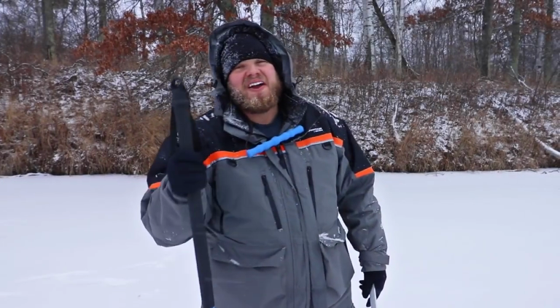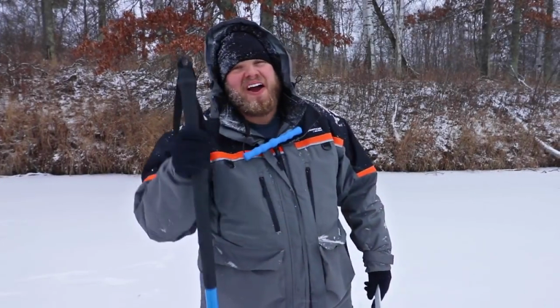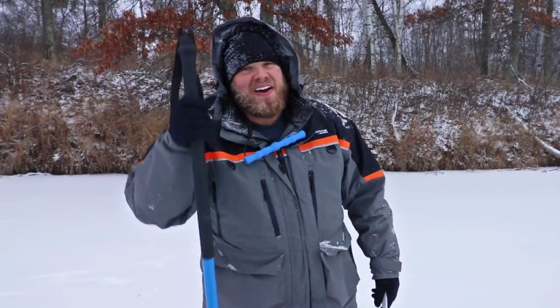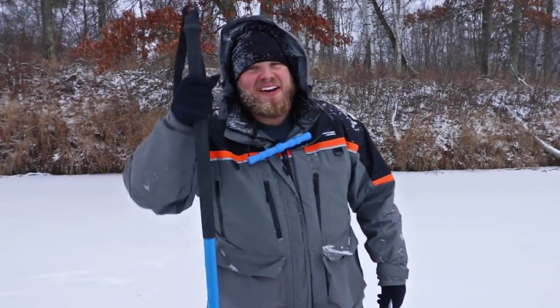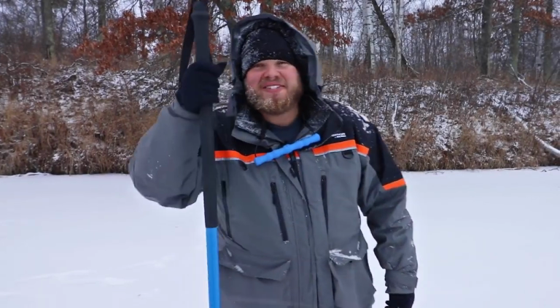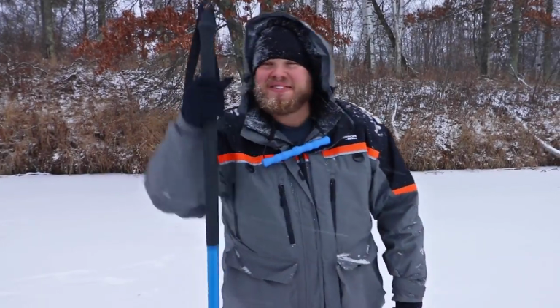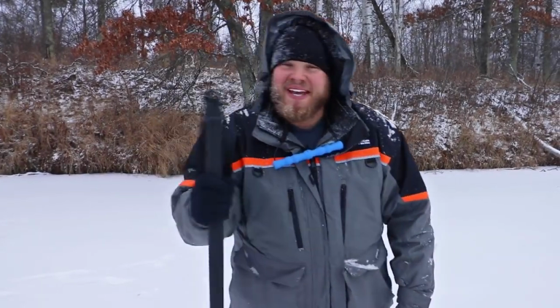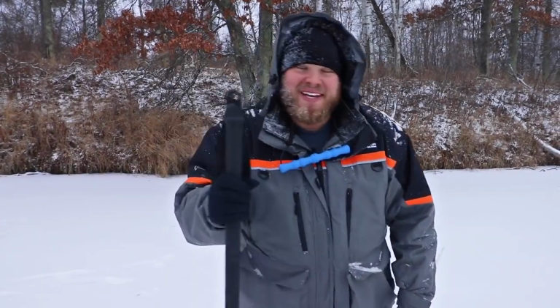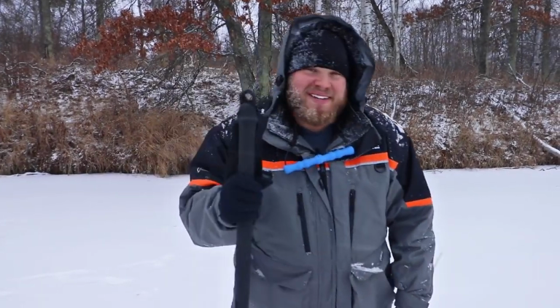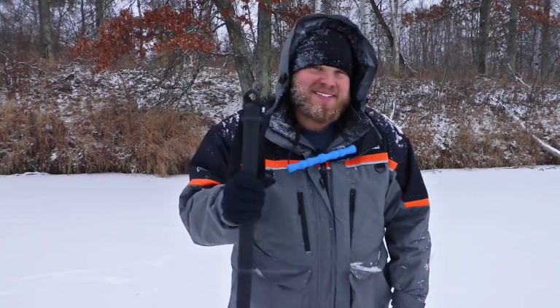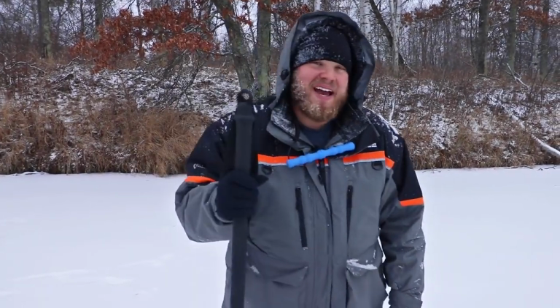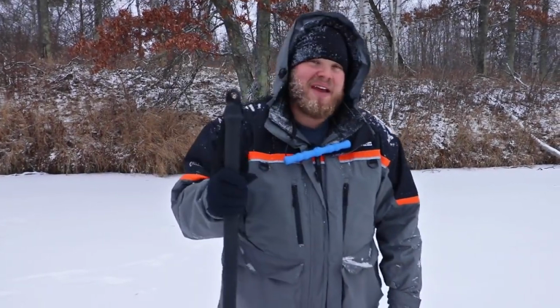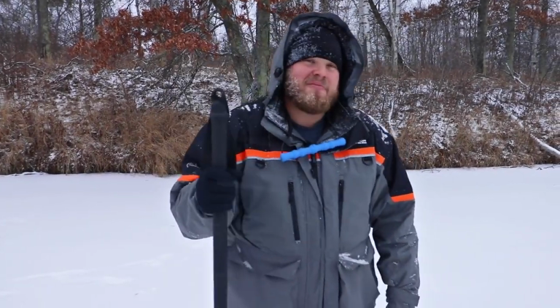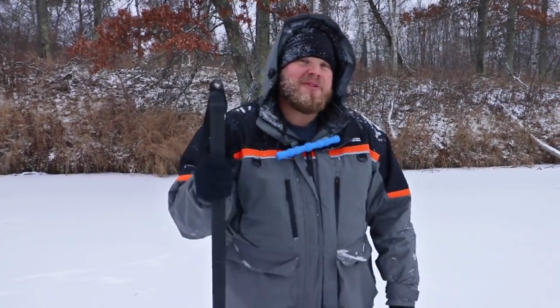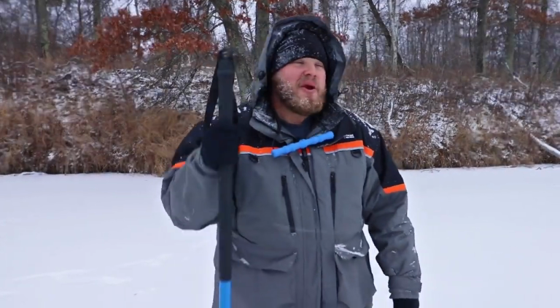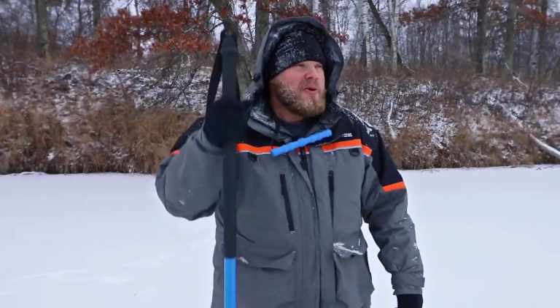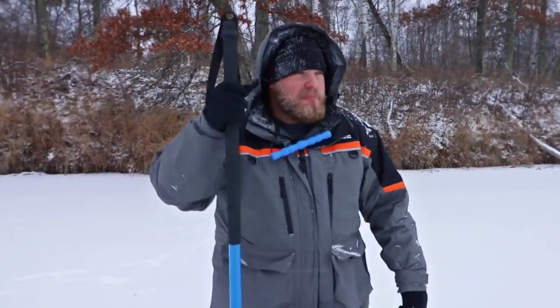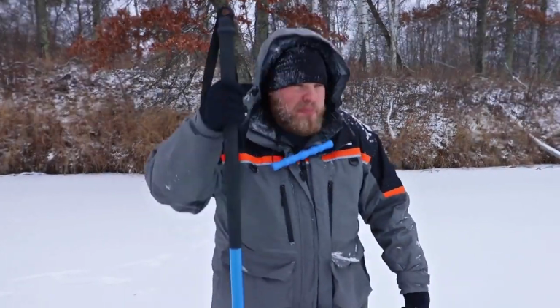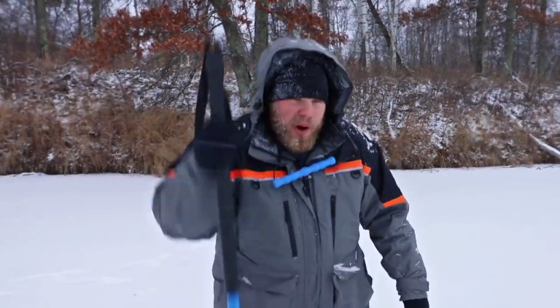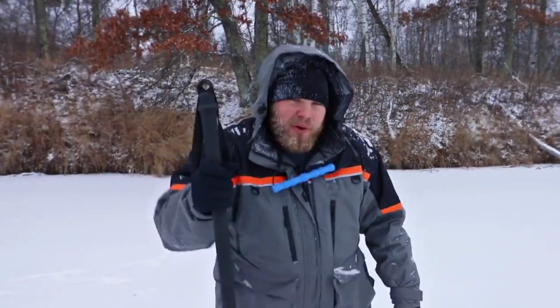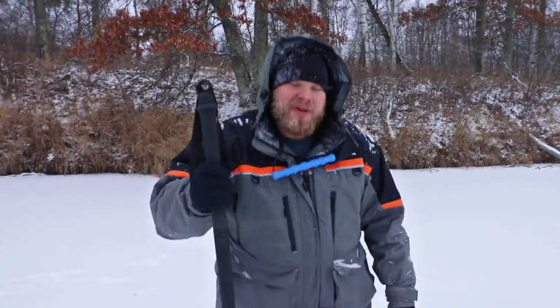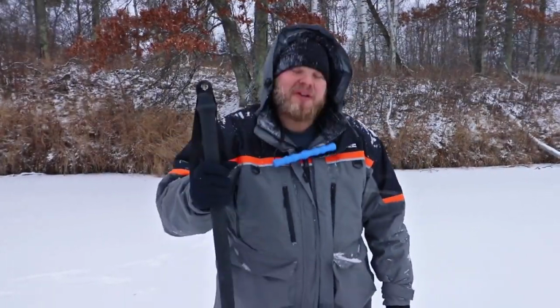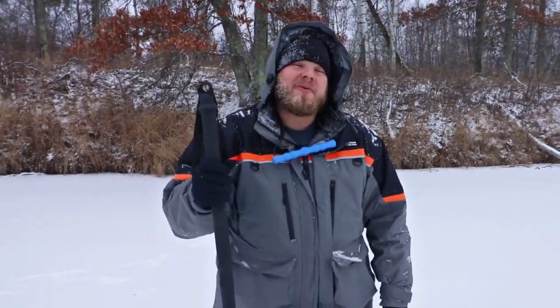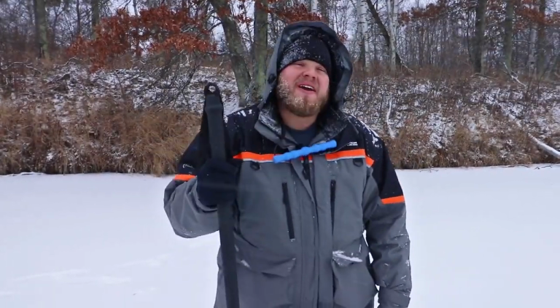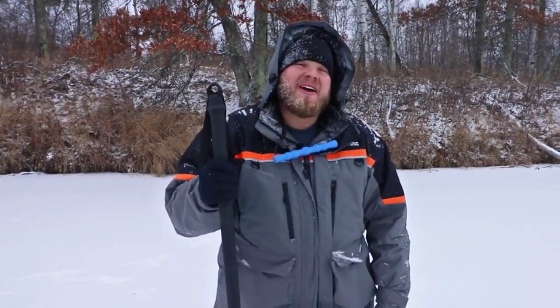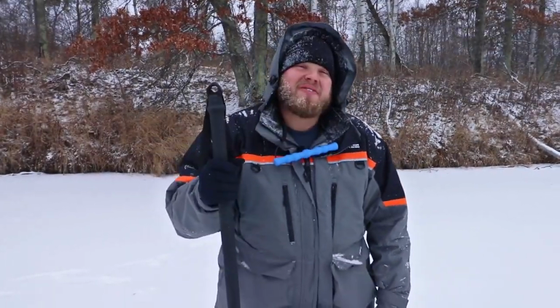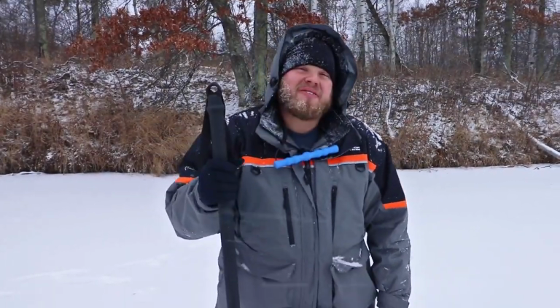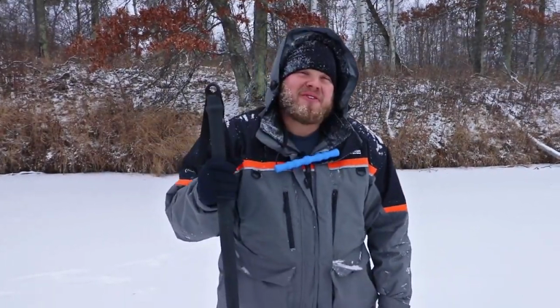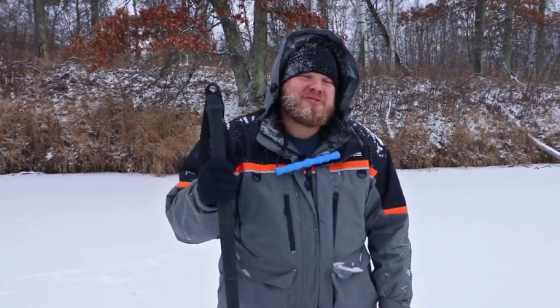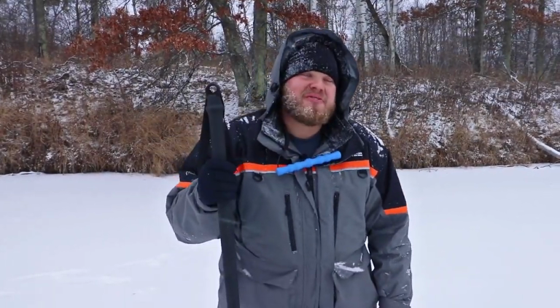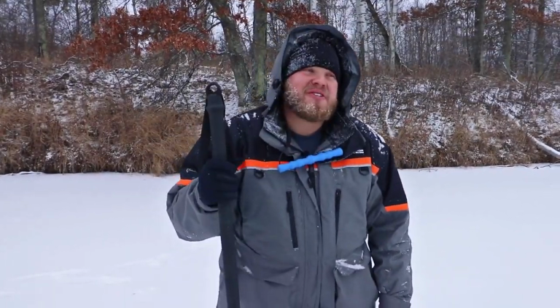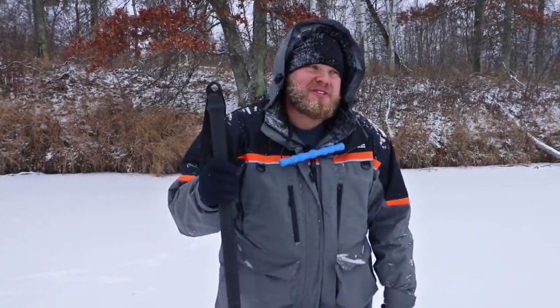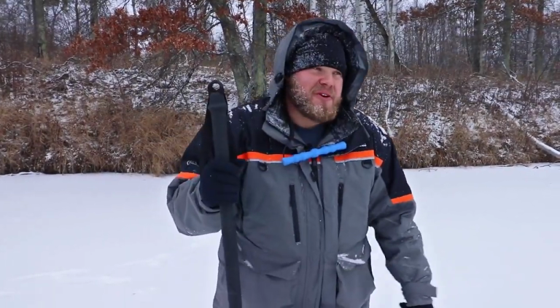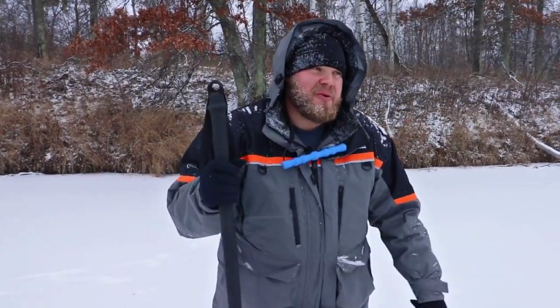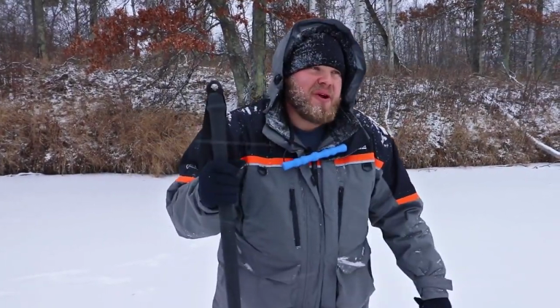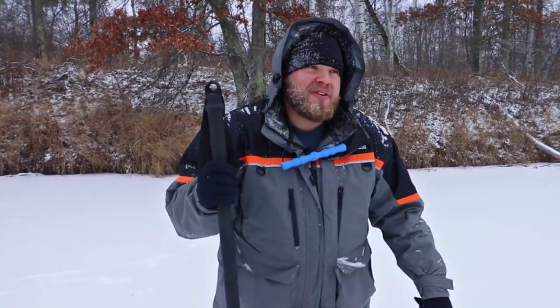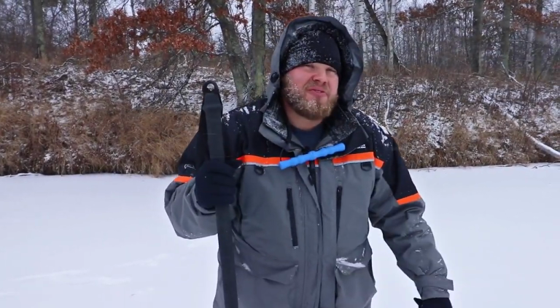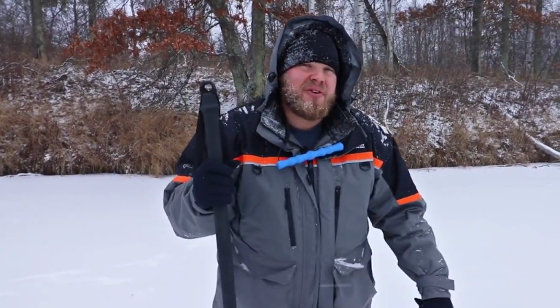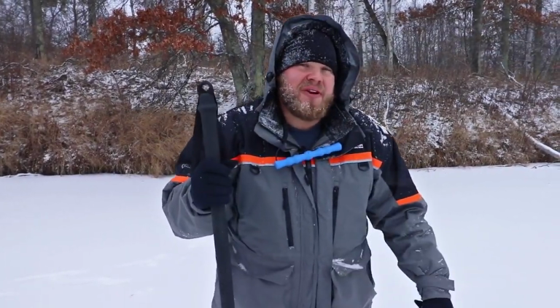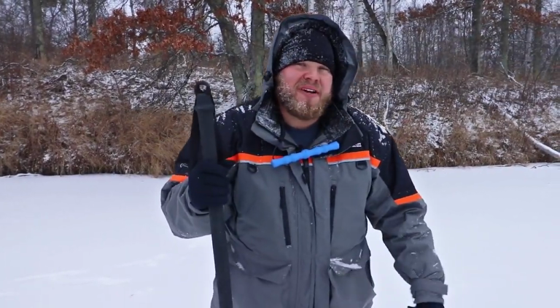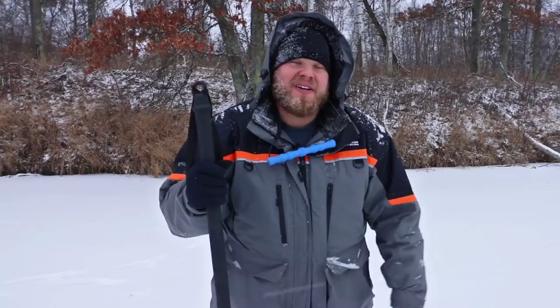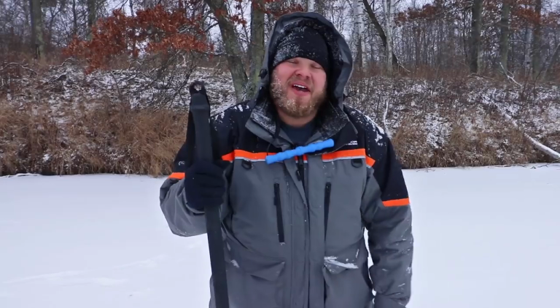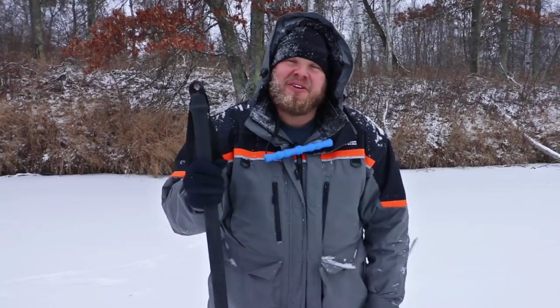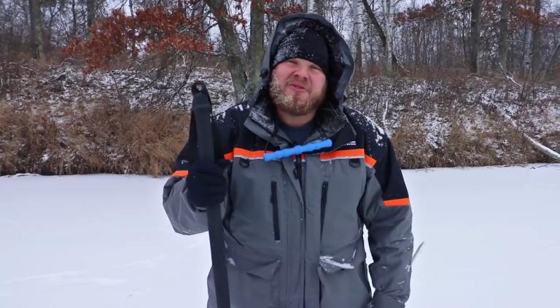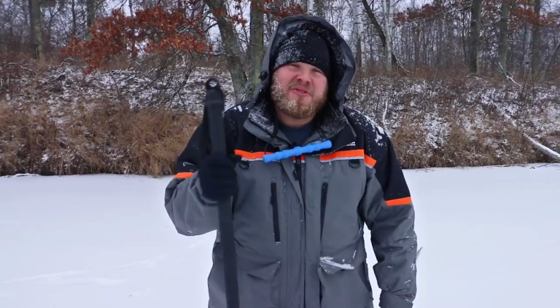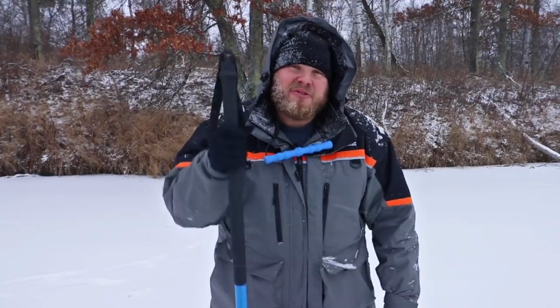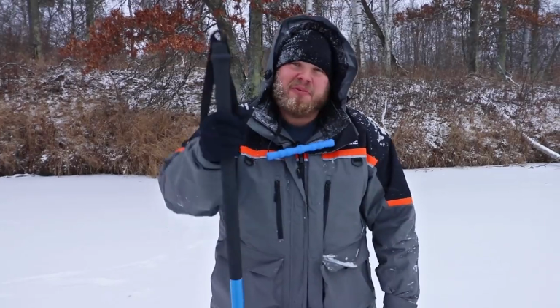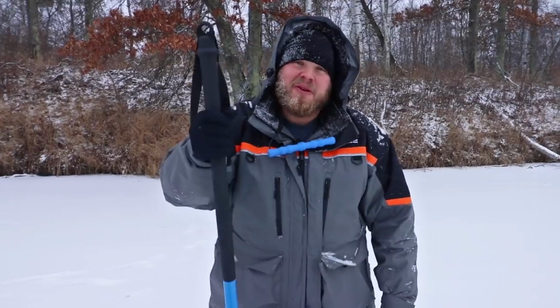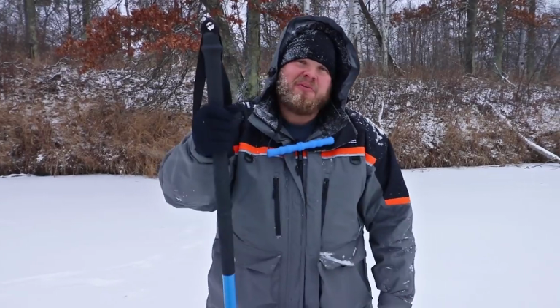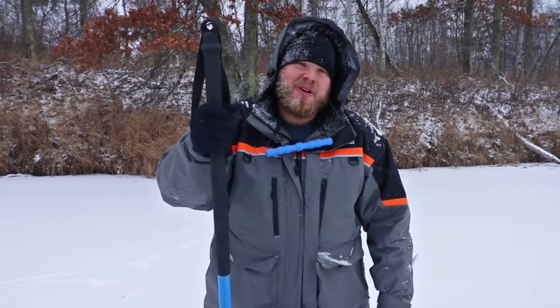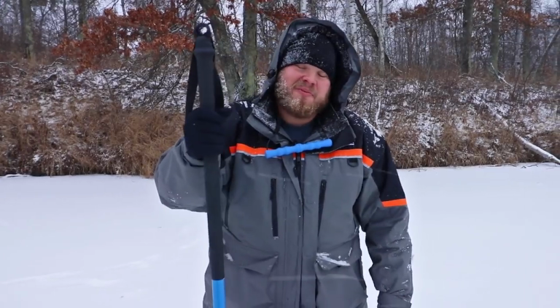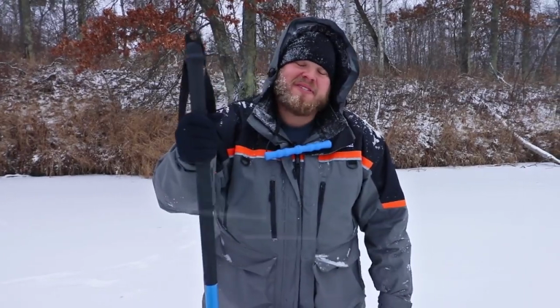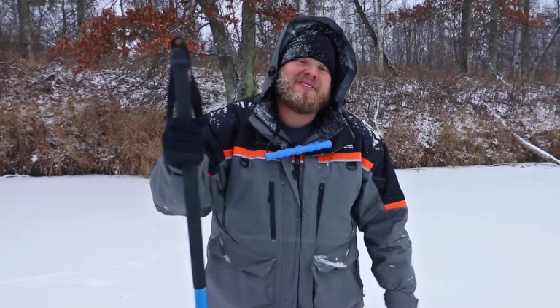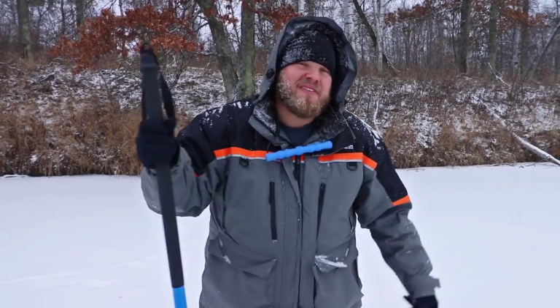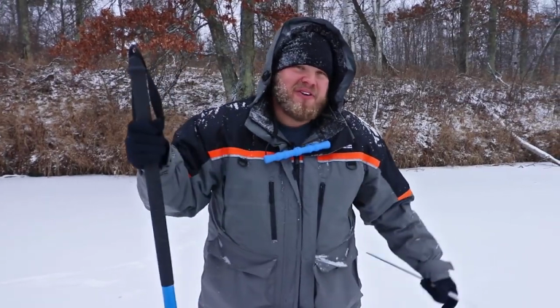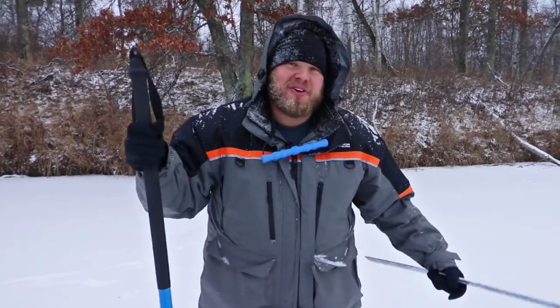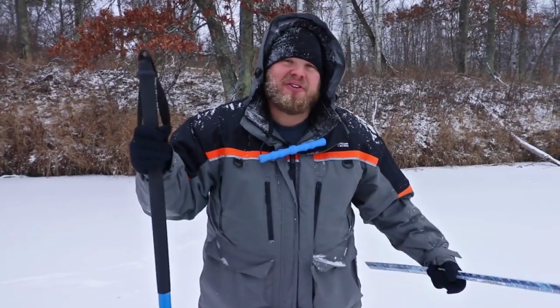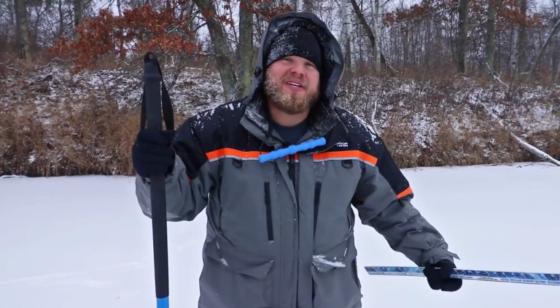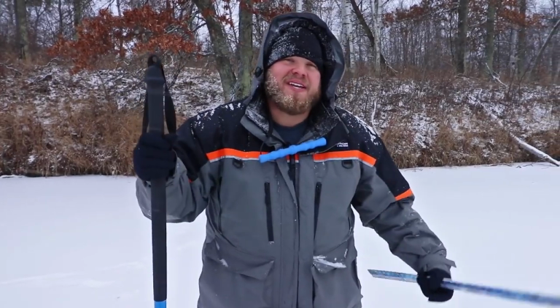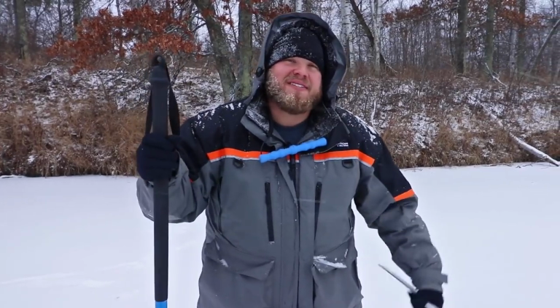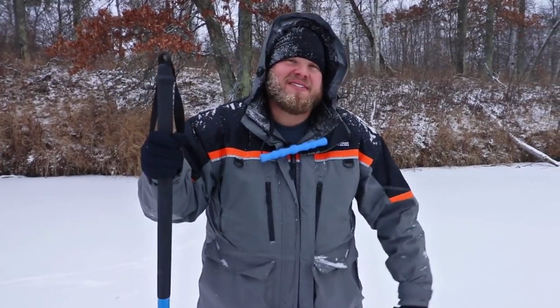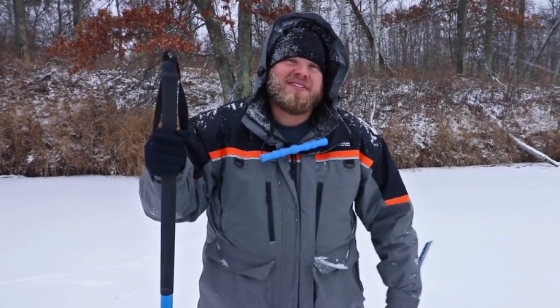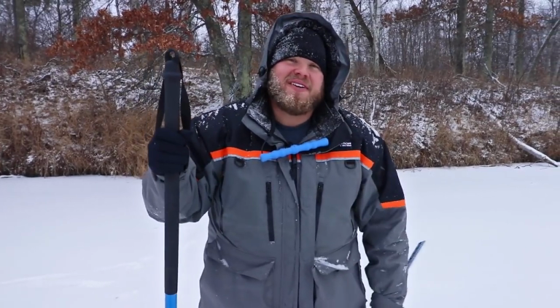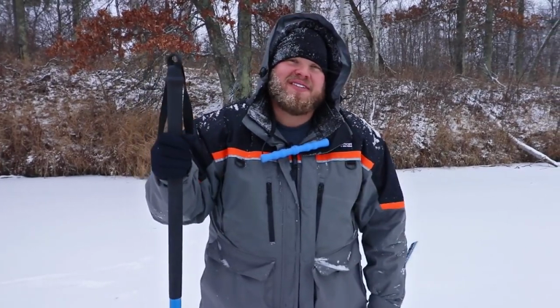Take your time, poke your way out to those fish that are waiting for you, and use your spud bar to be safe on early ice this year.